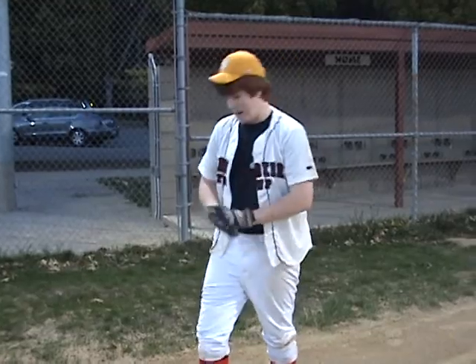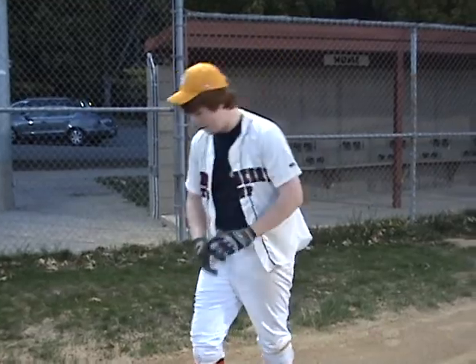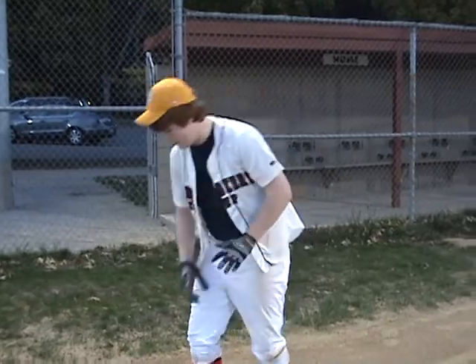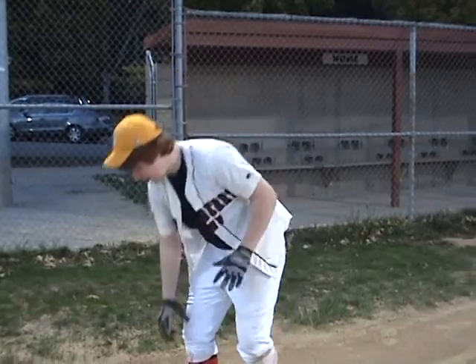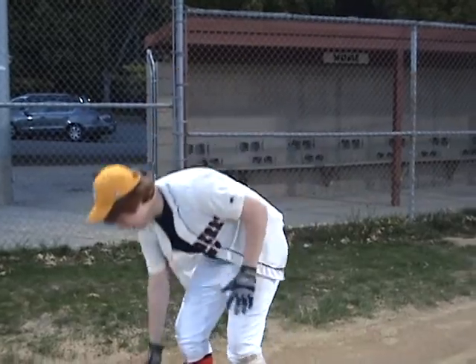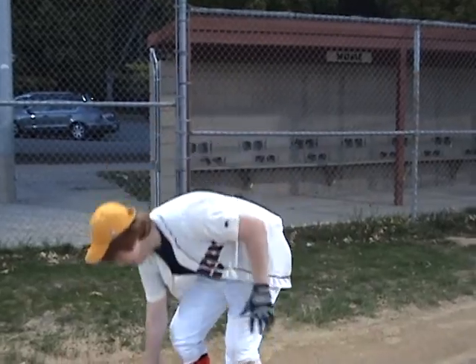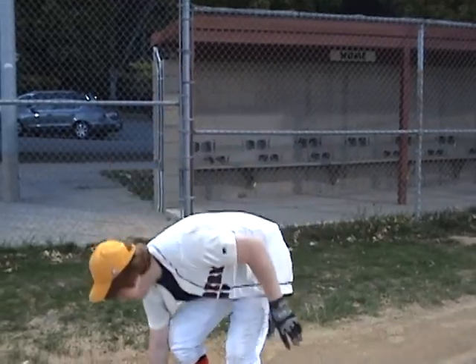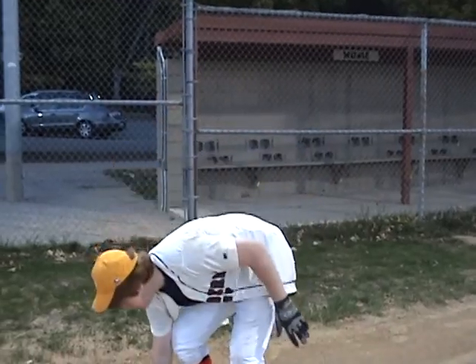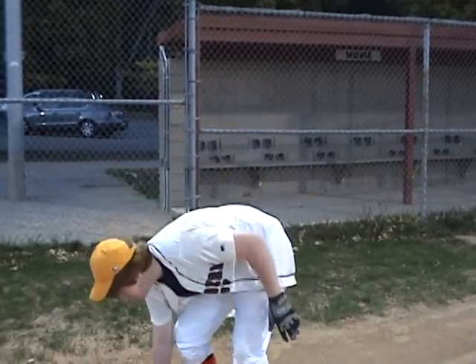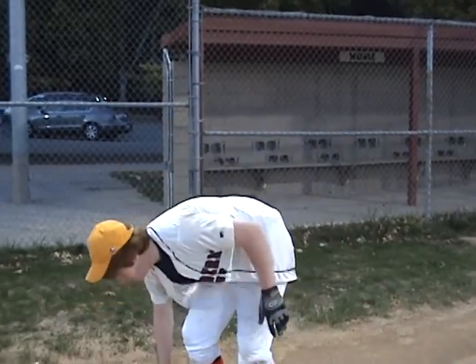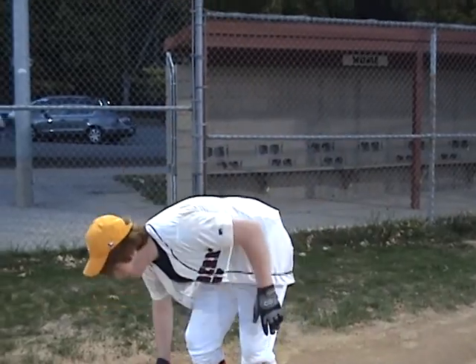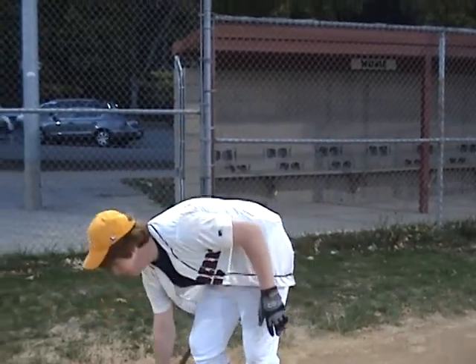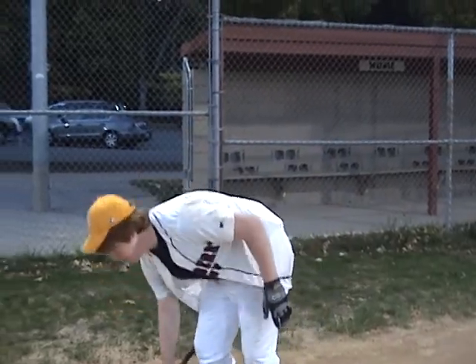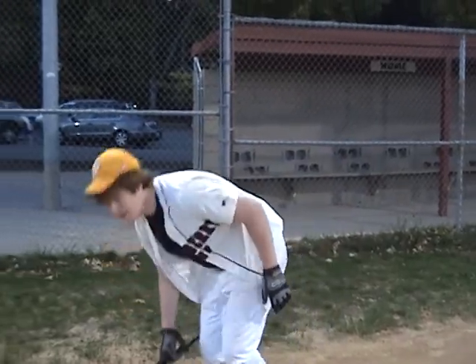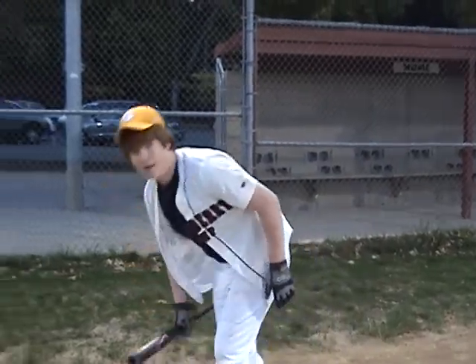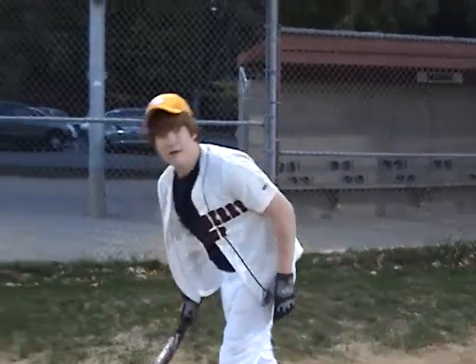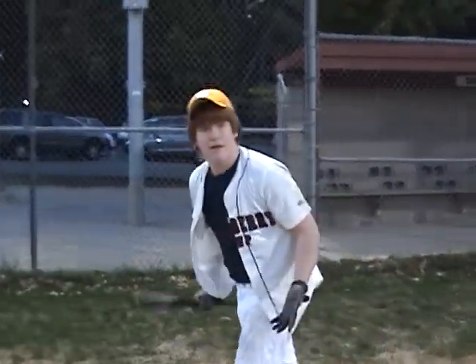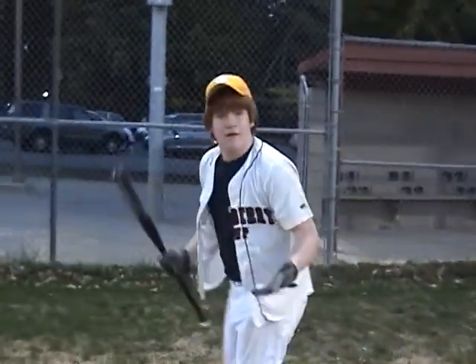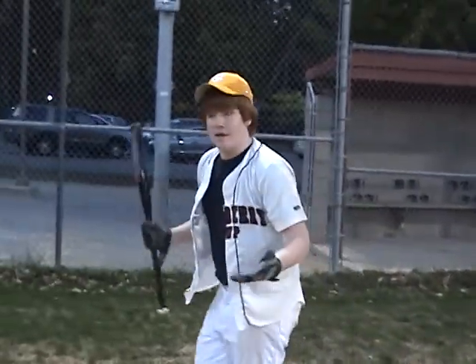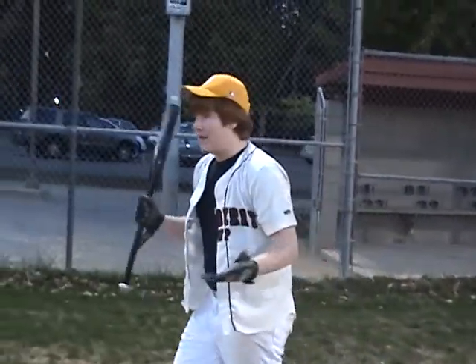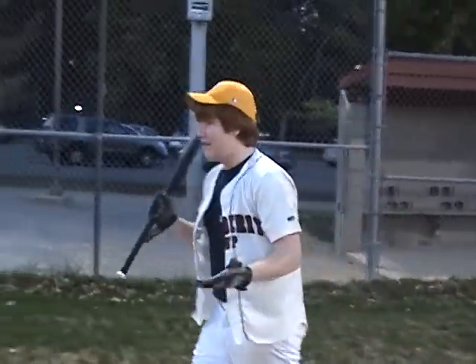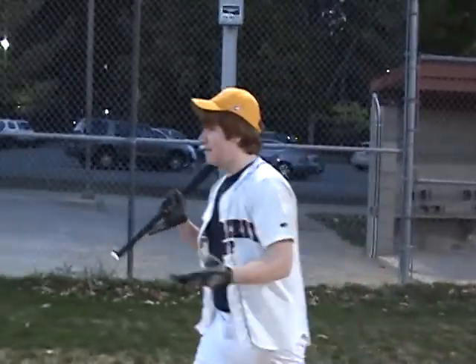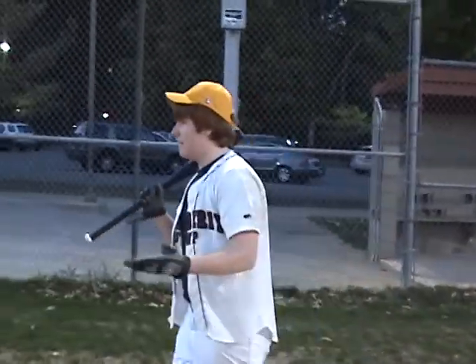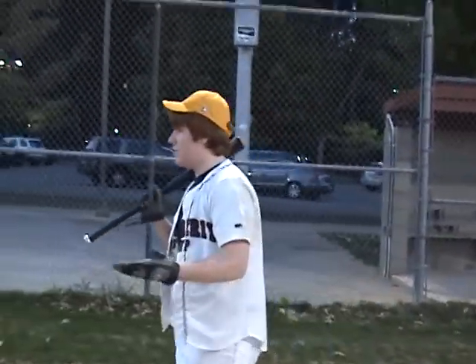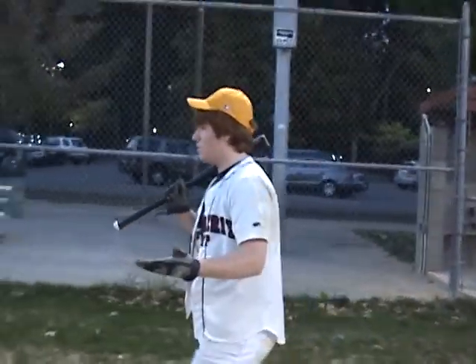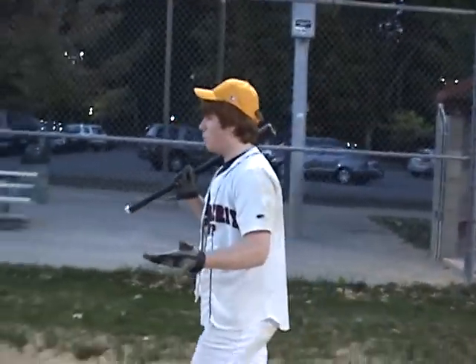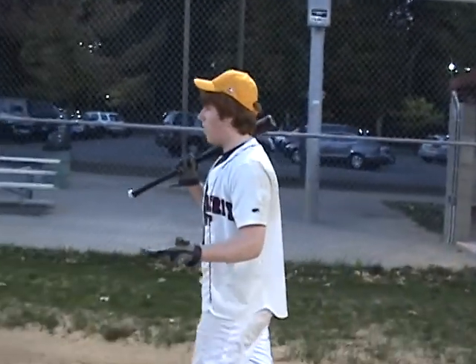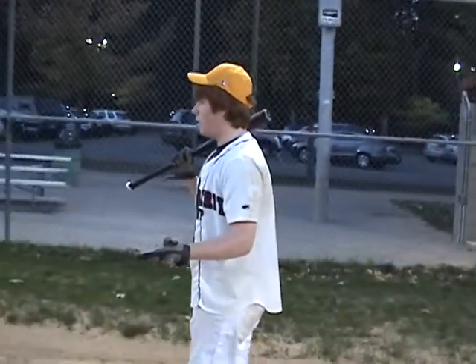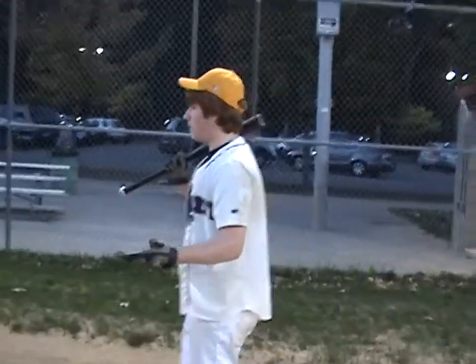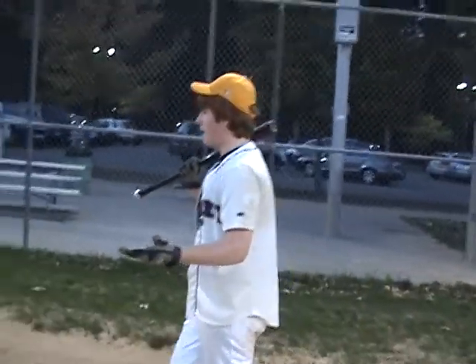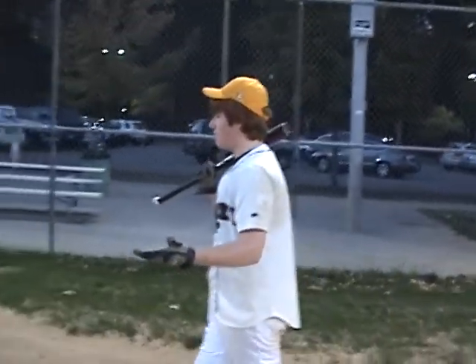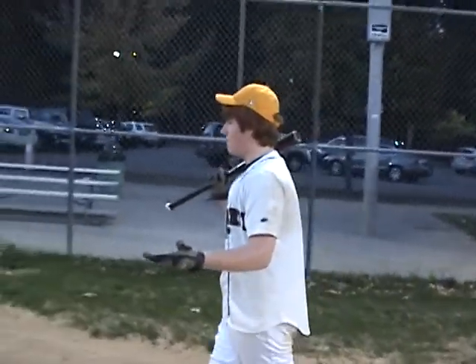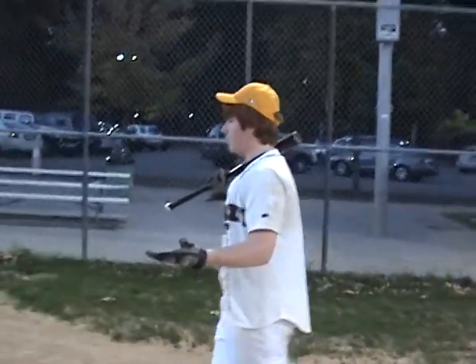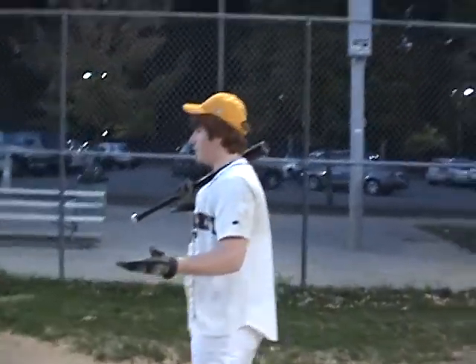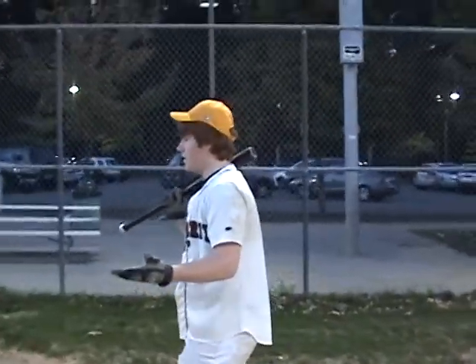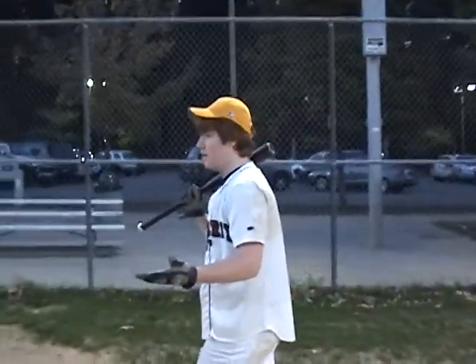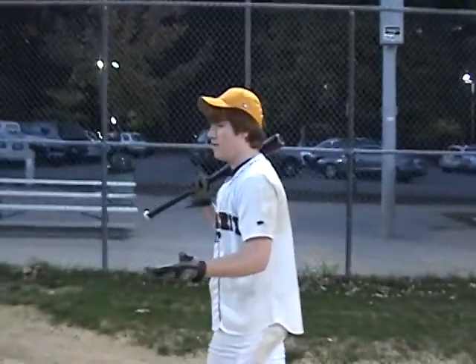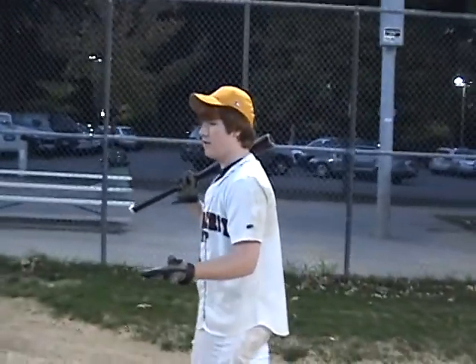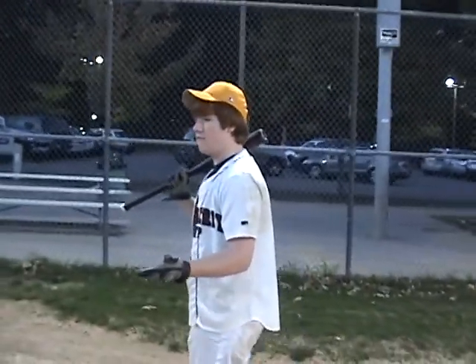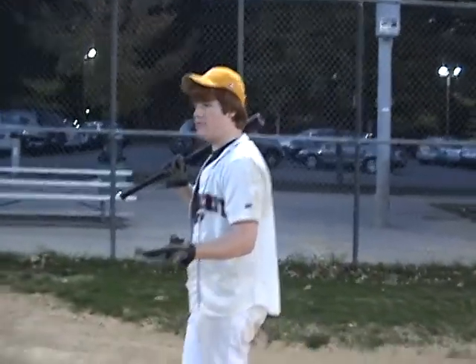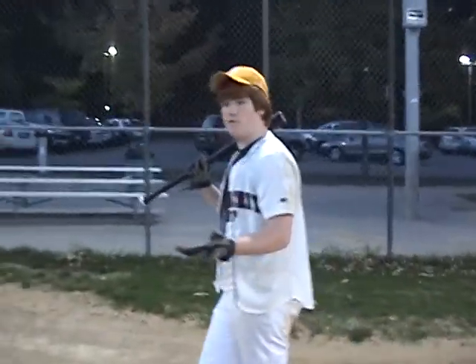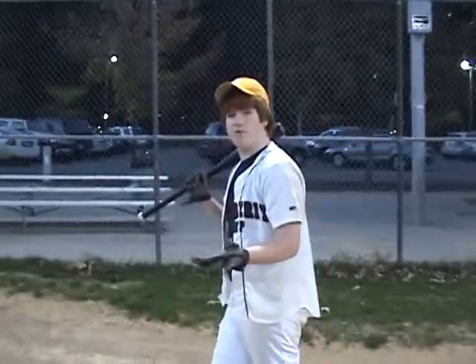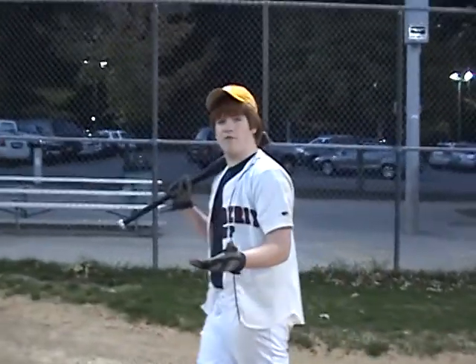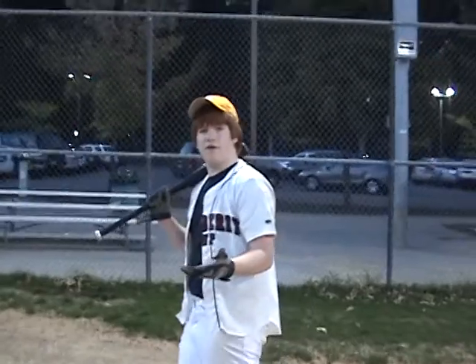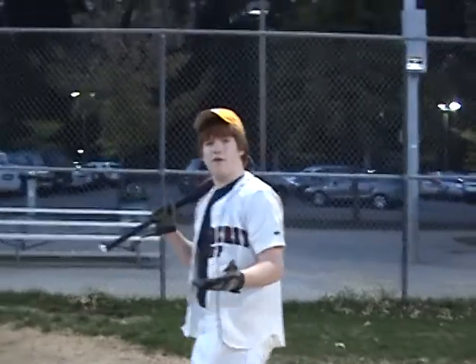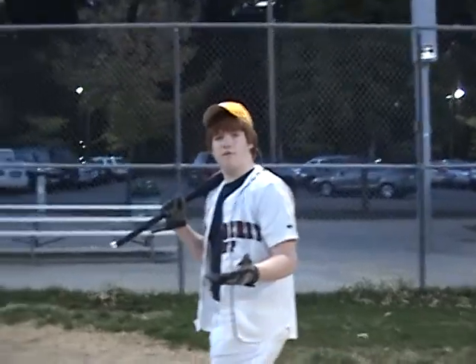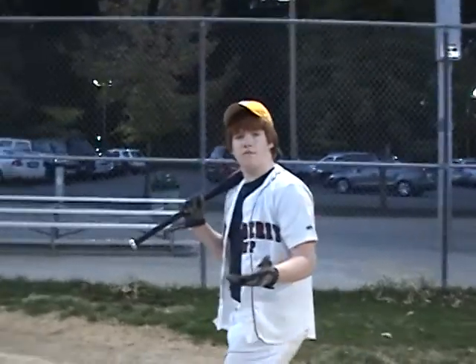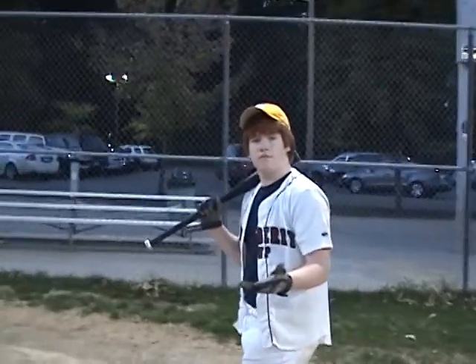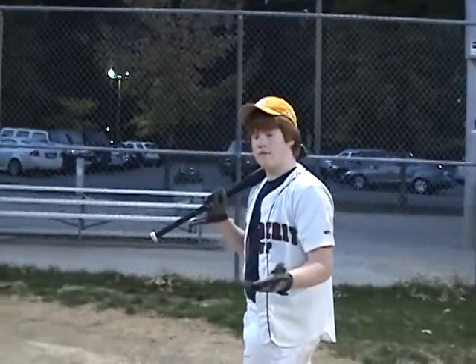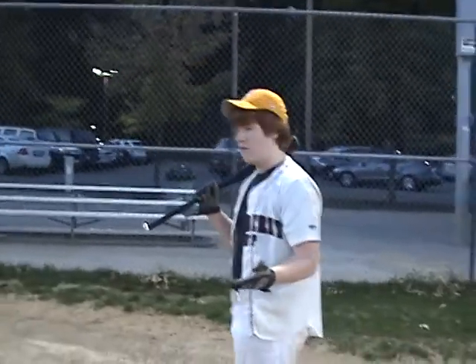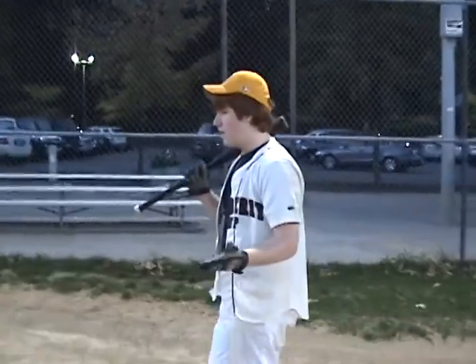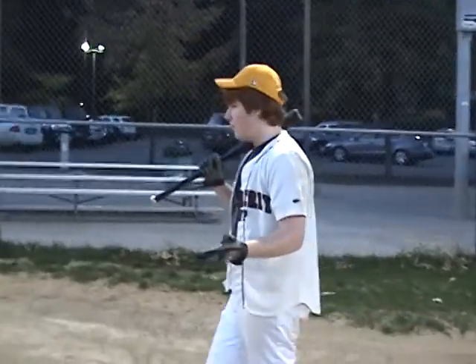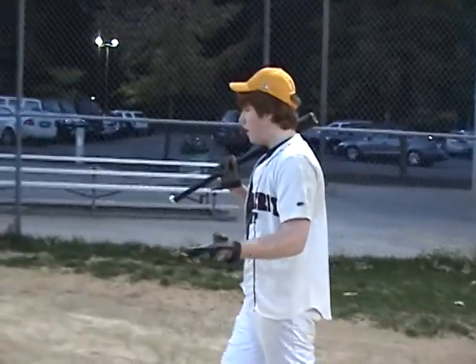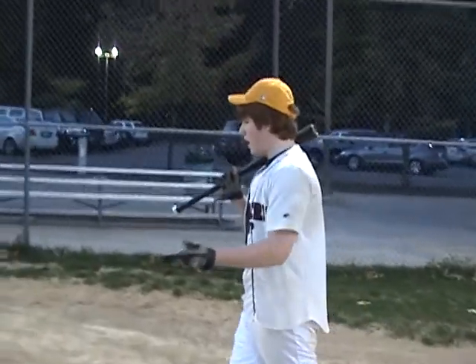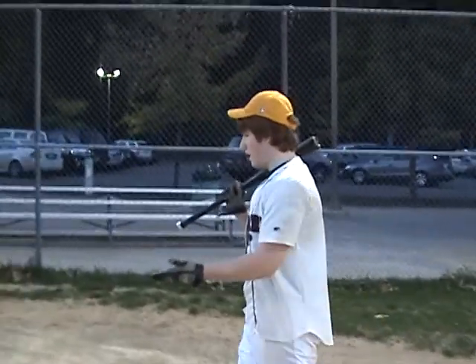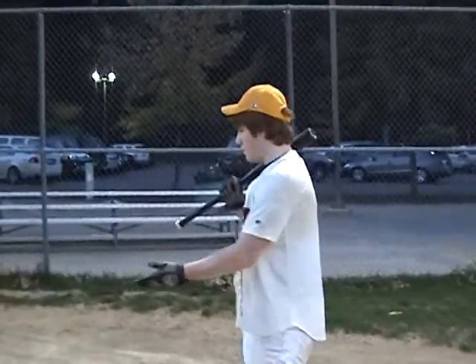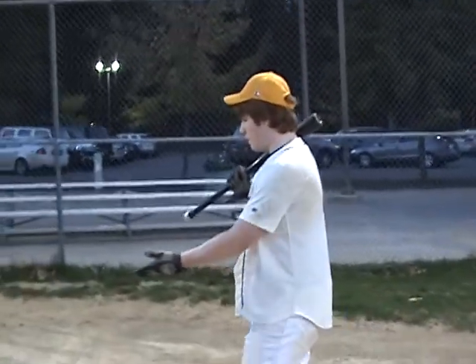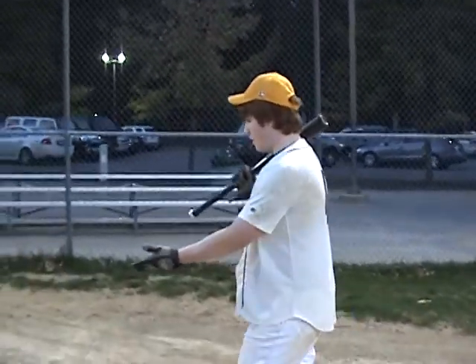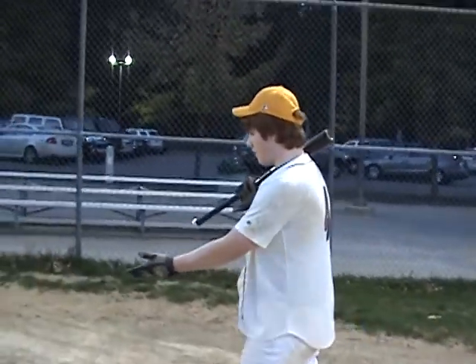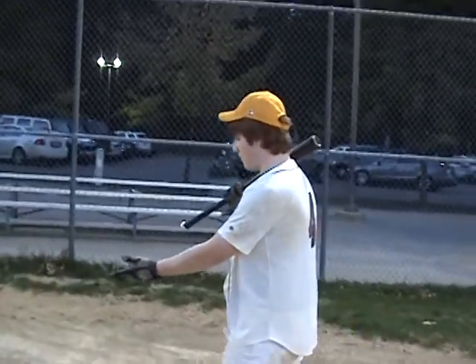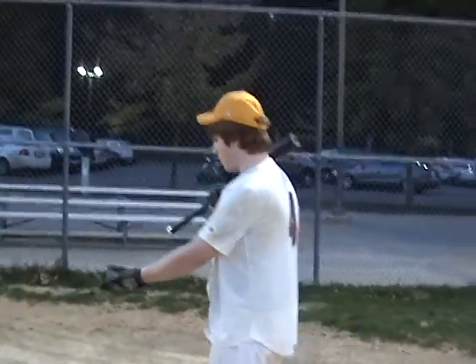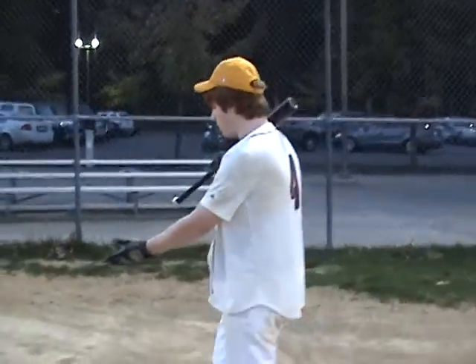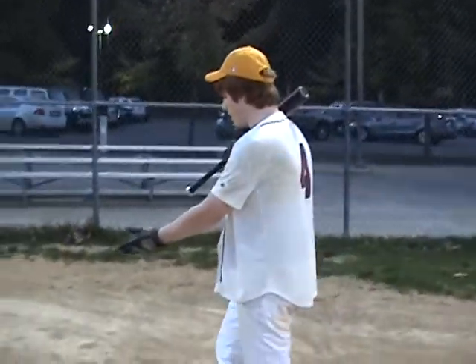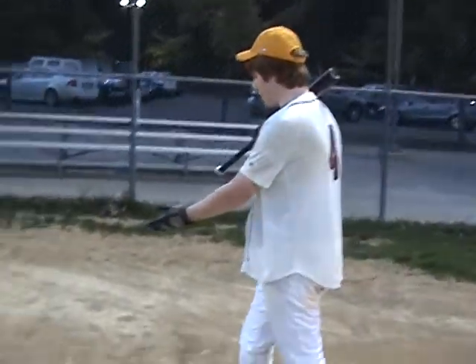Another thing I like to do, easily just walk around the field, get a feel for the field. And see like first right here.